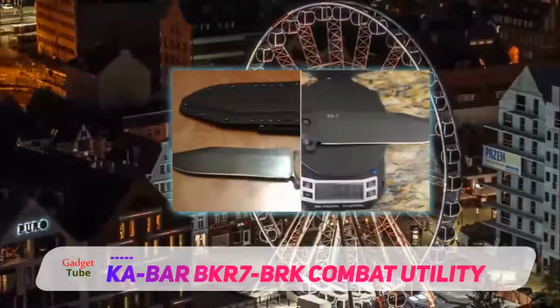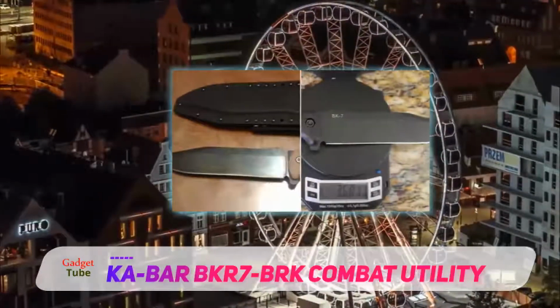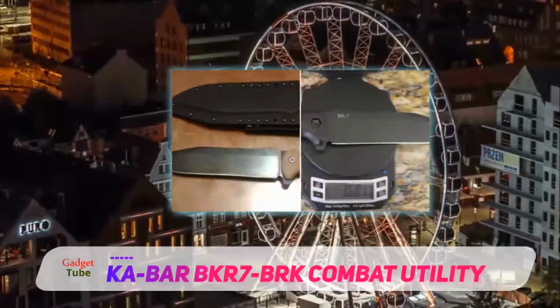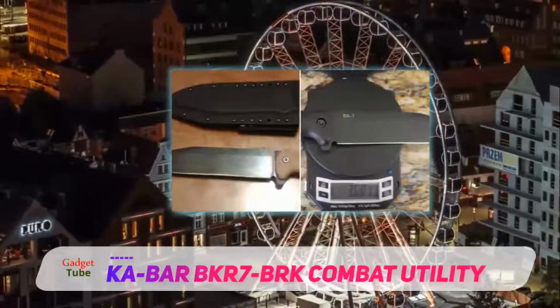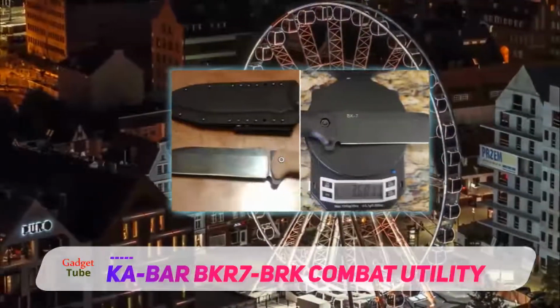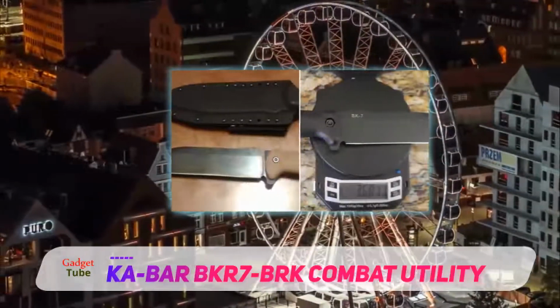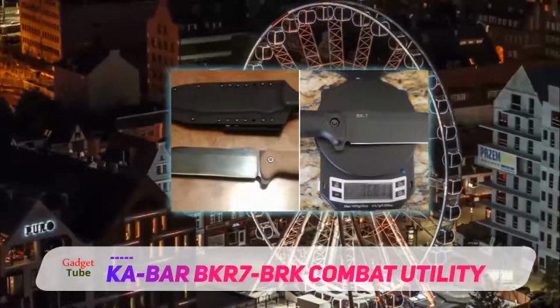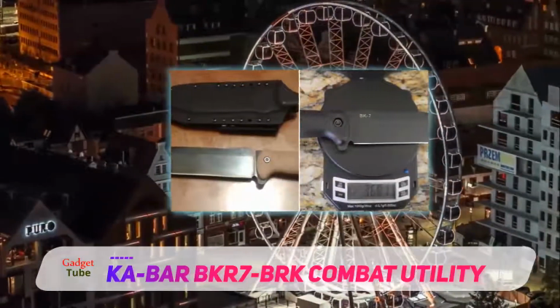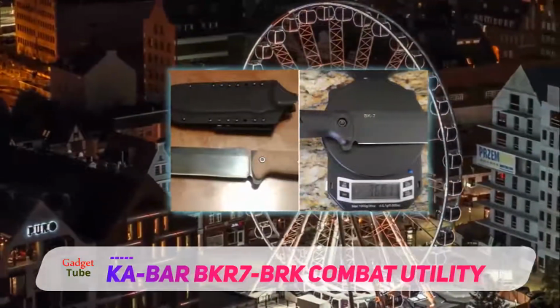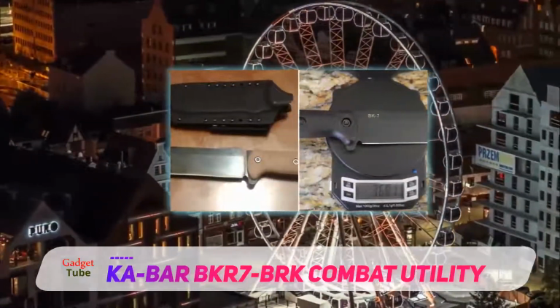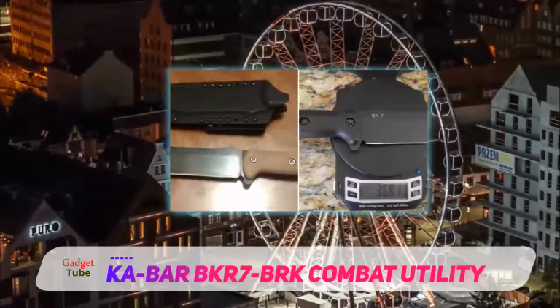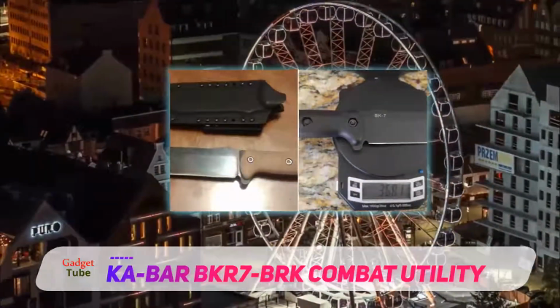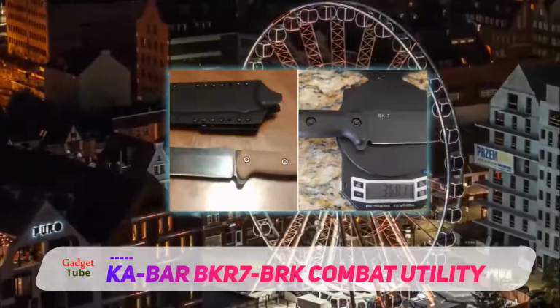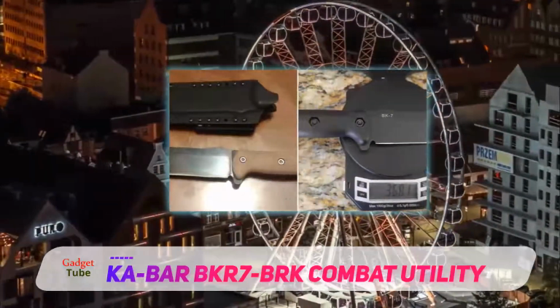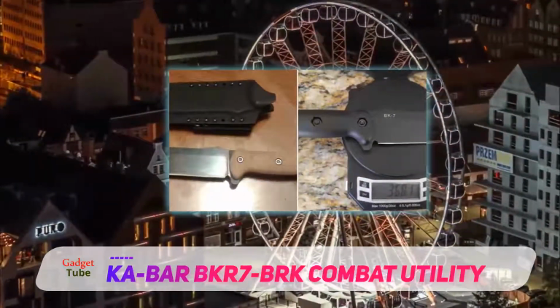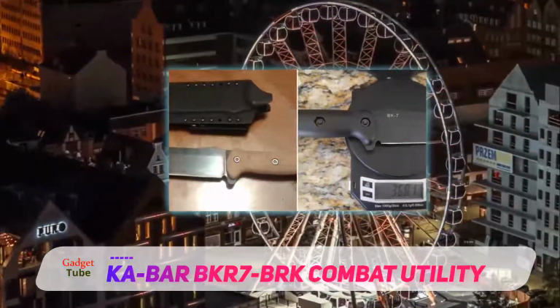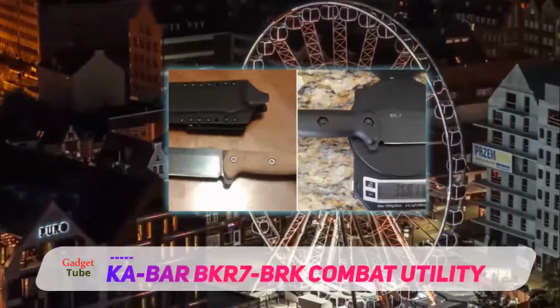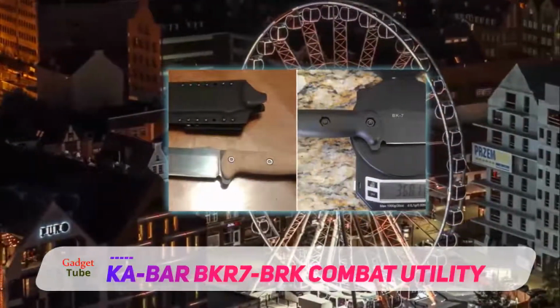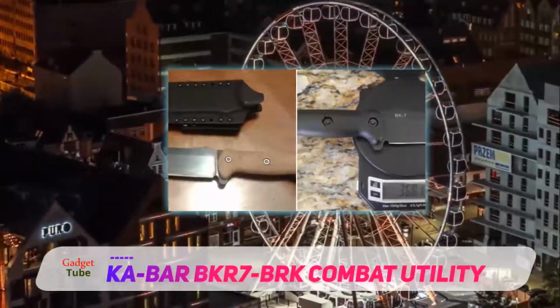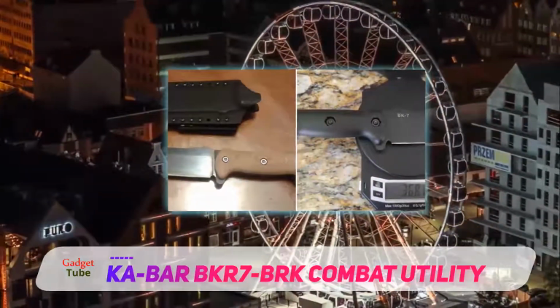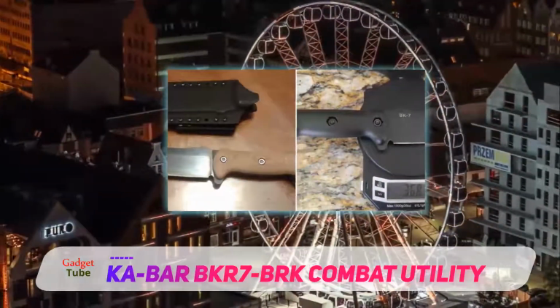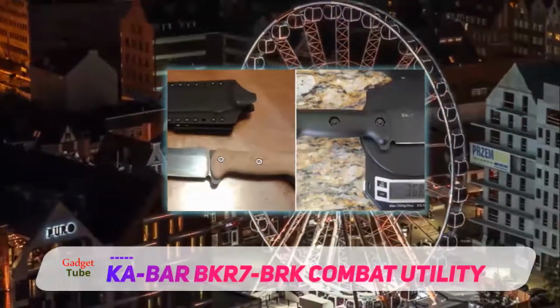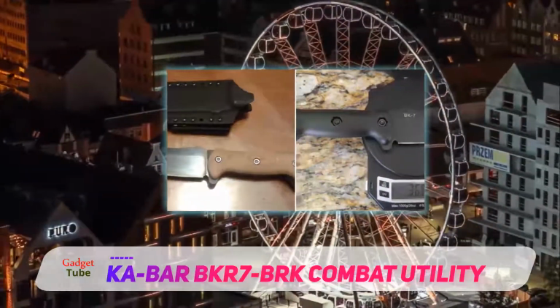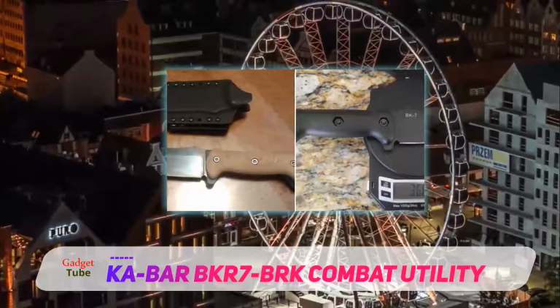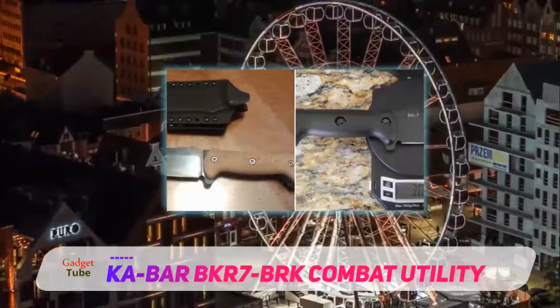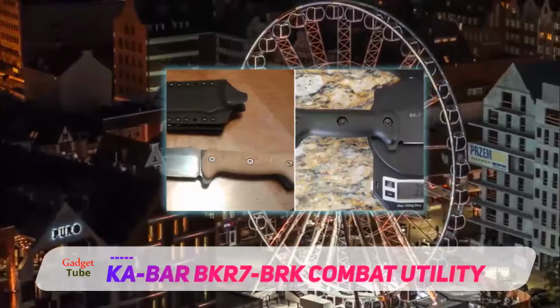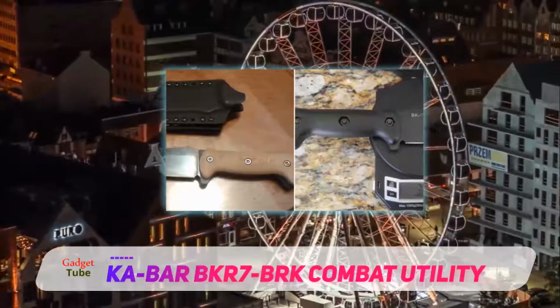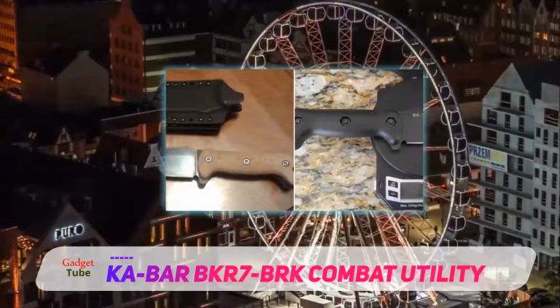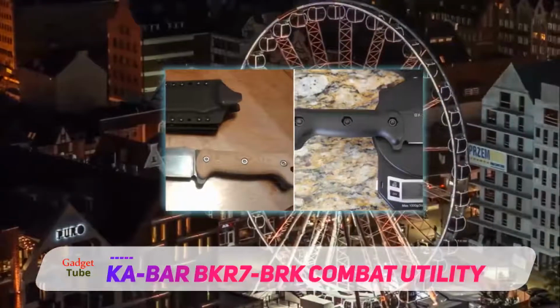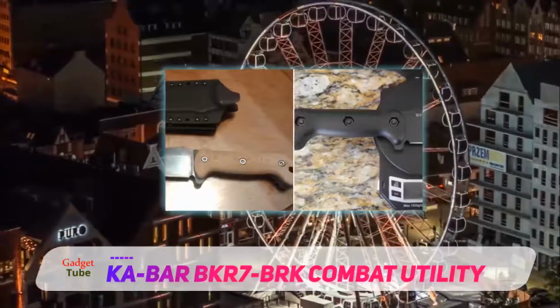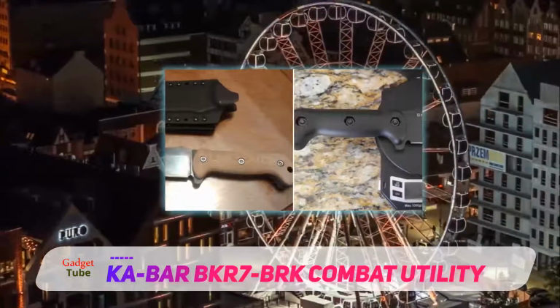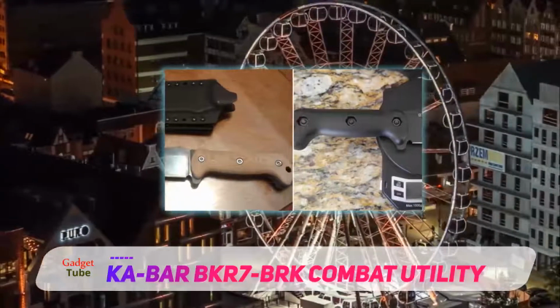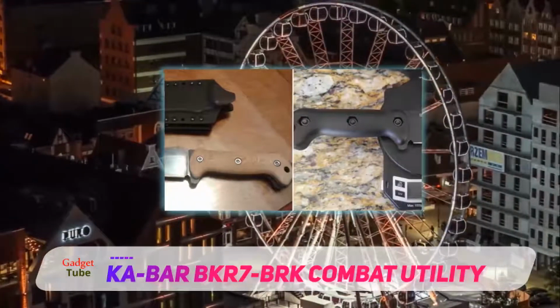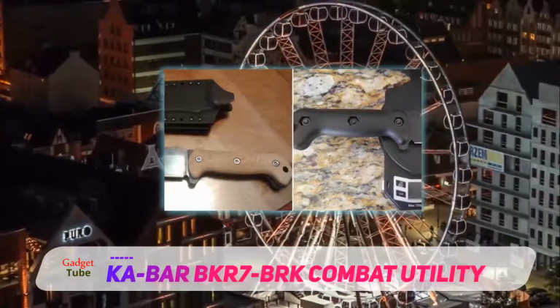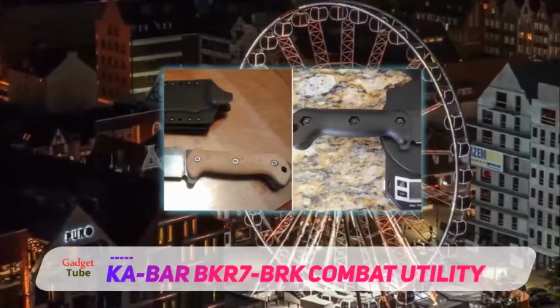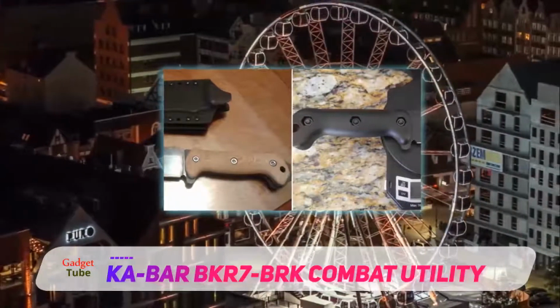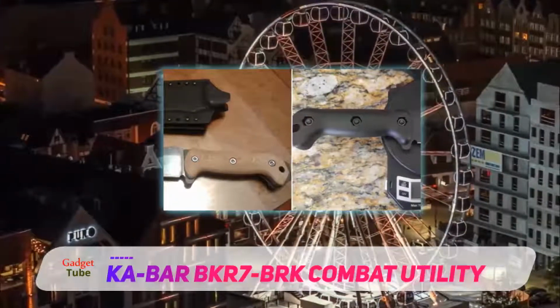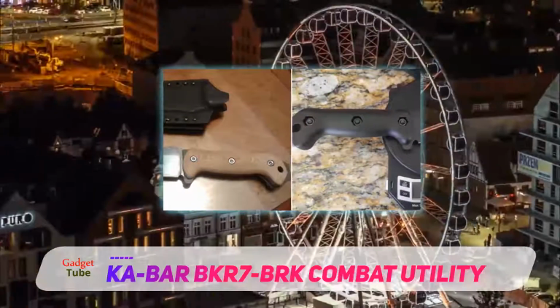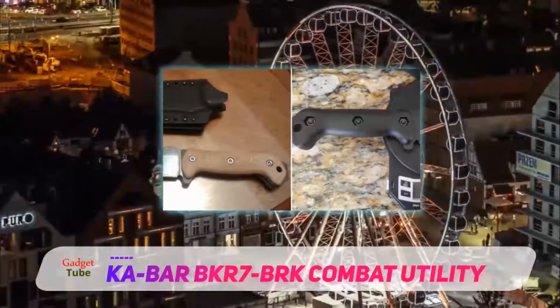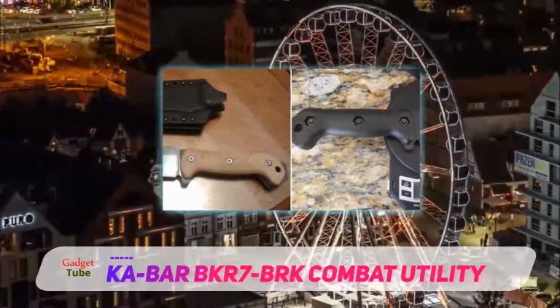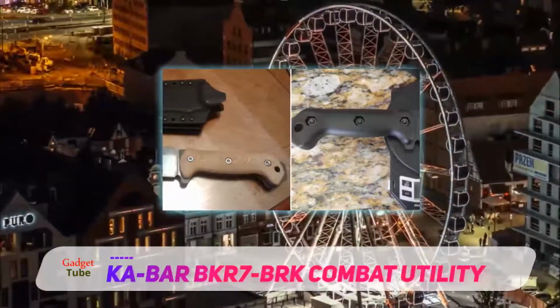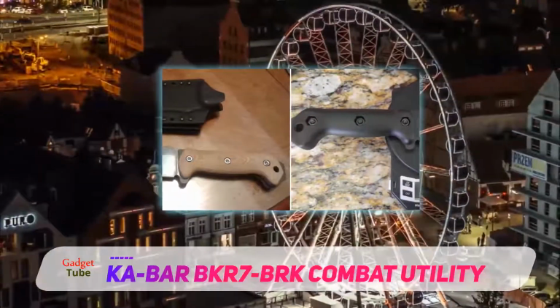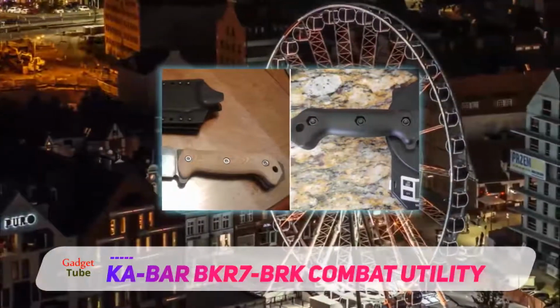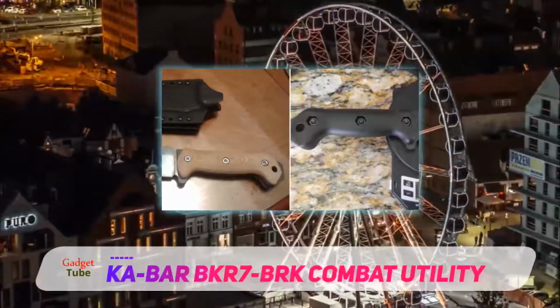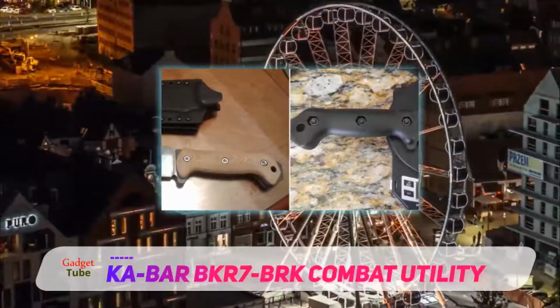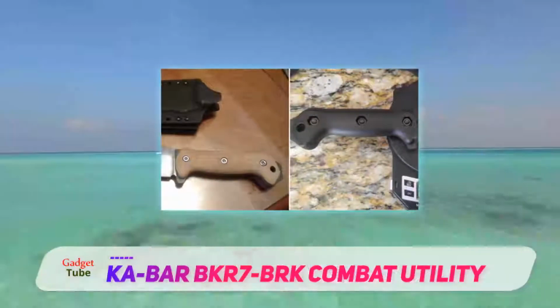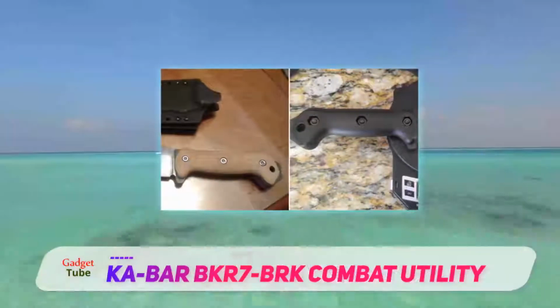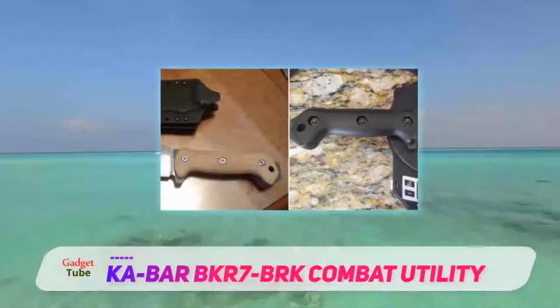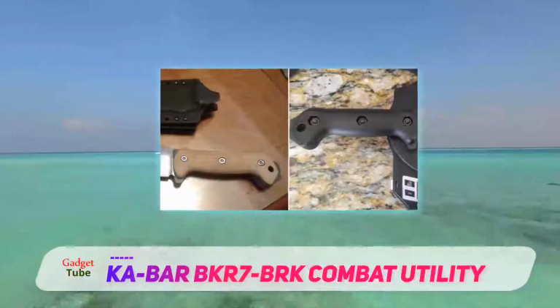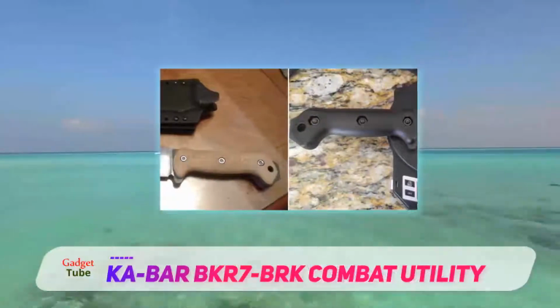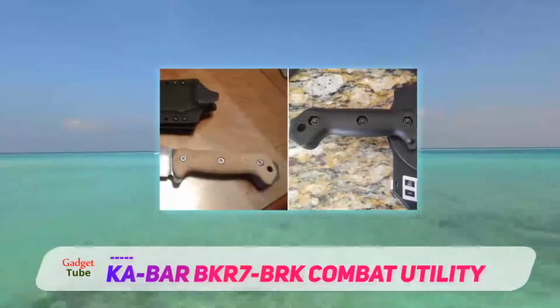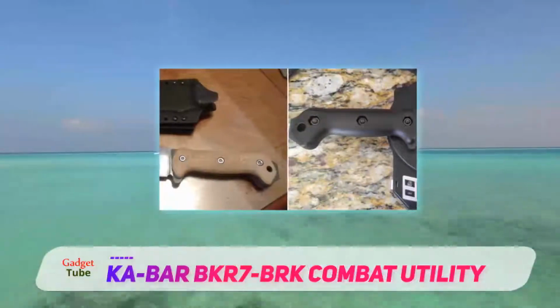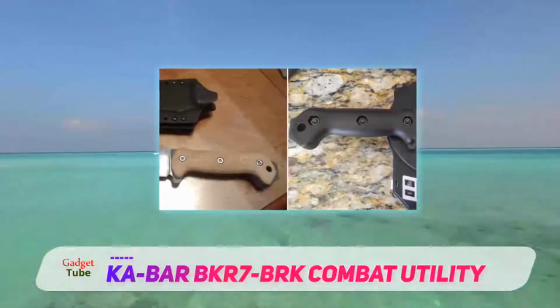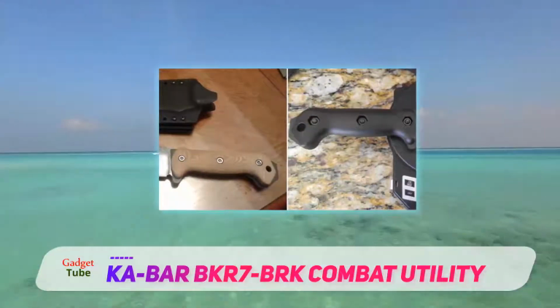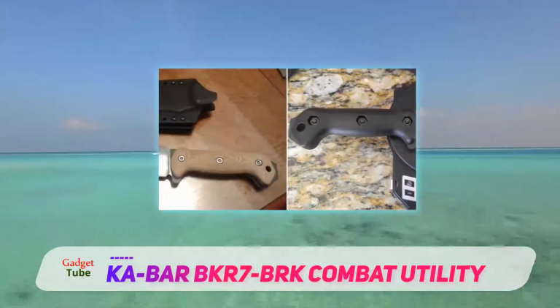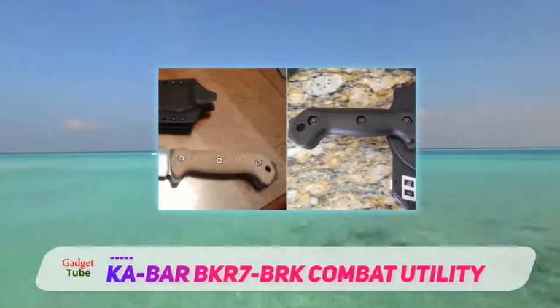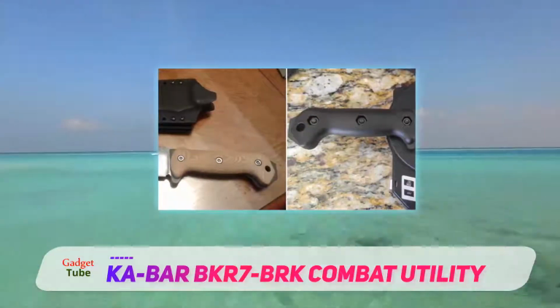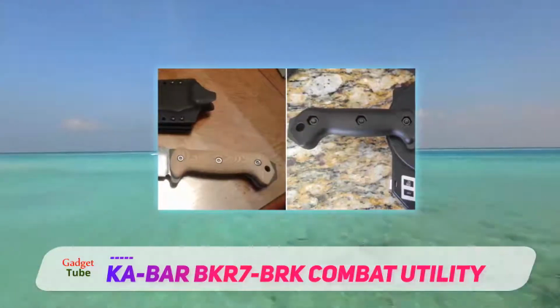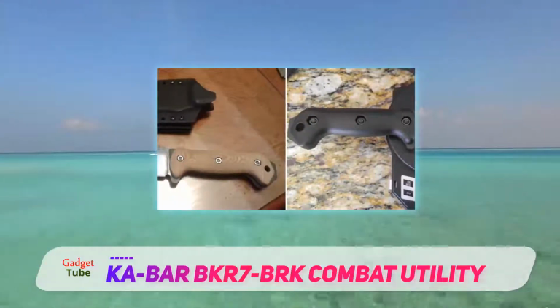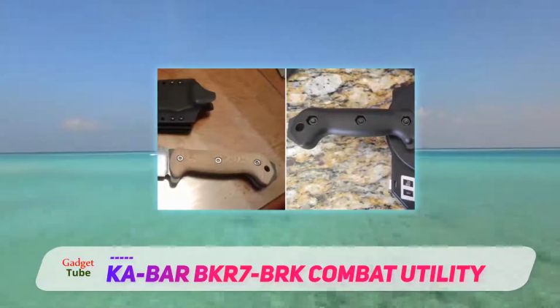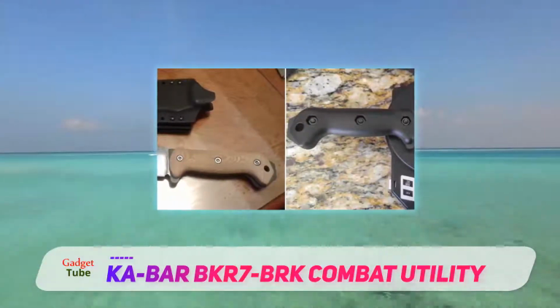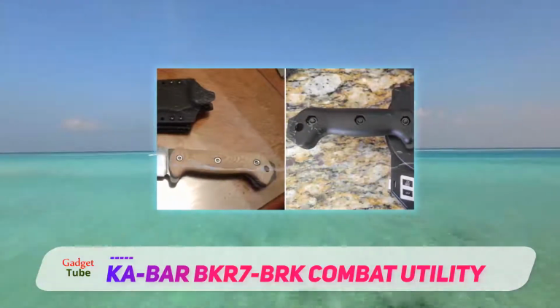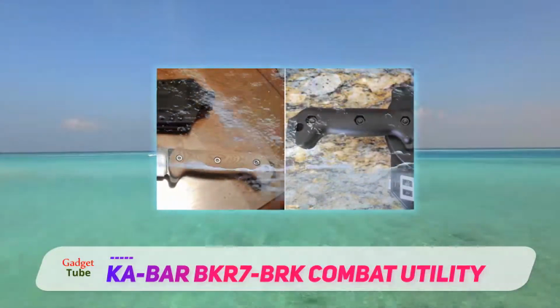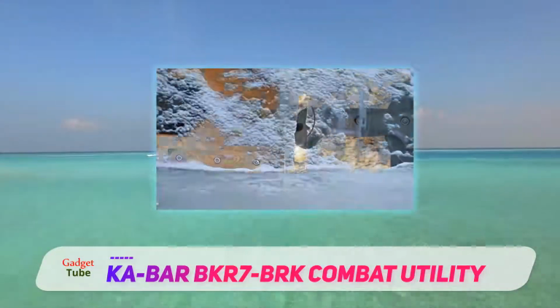Great for self-defense as well as offensive purposes, this is both a weapon and a tool that you will come to rely on for many different purposes.